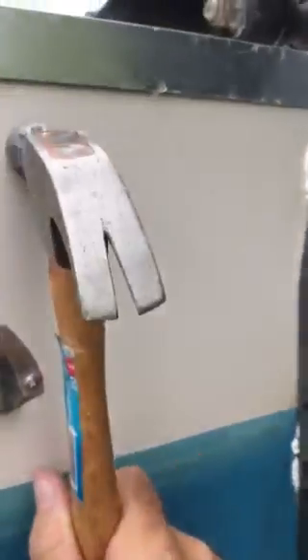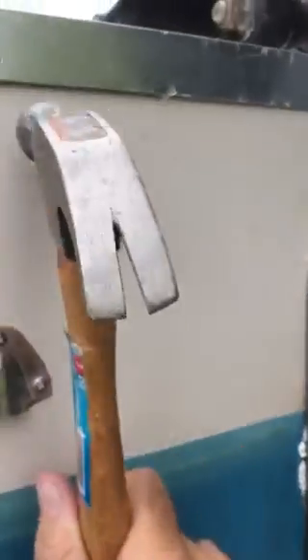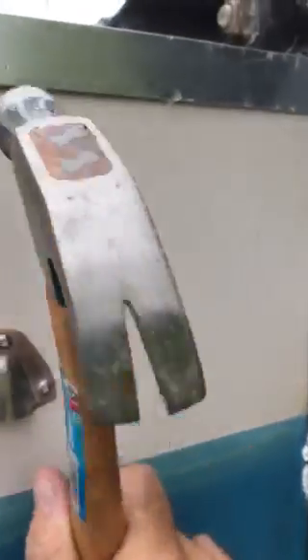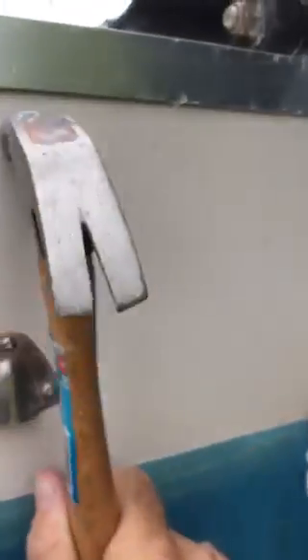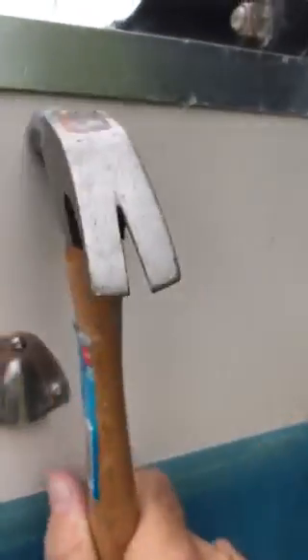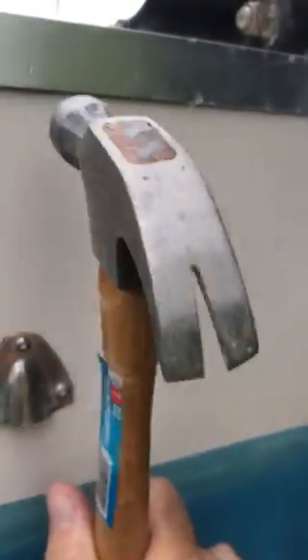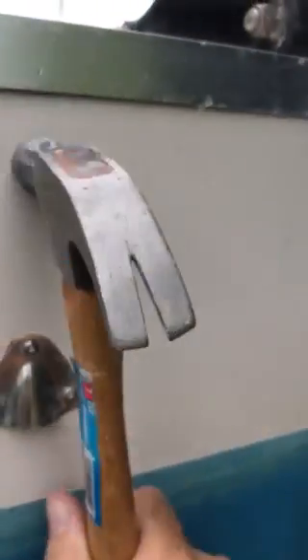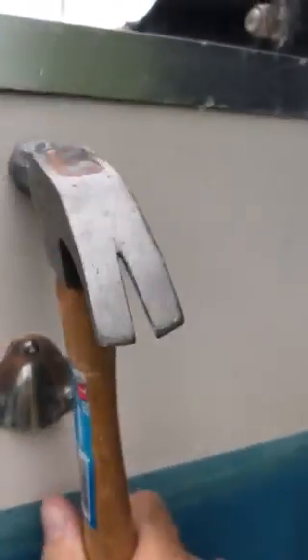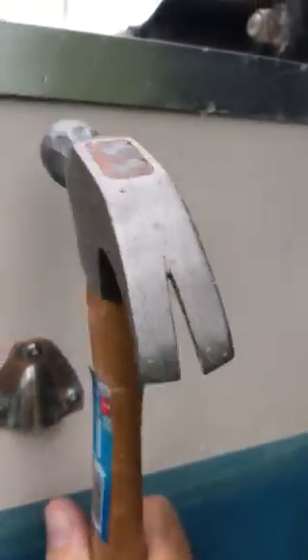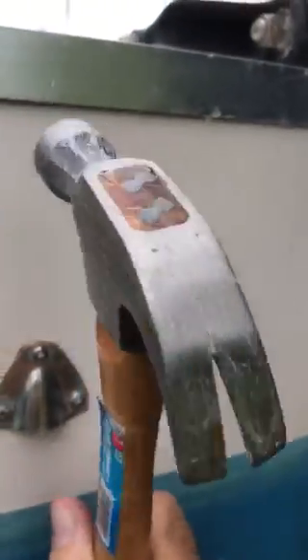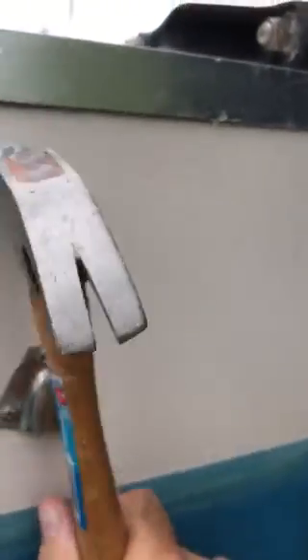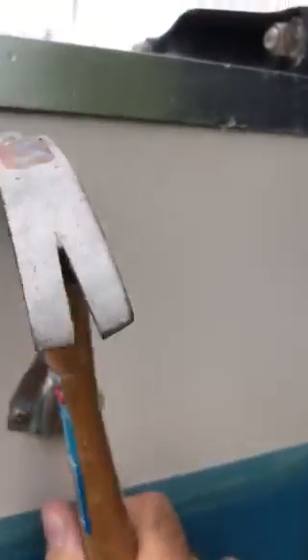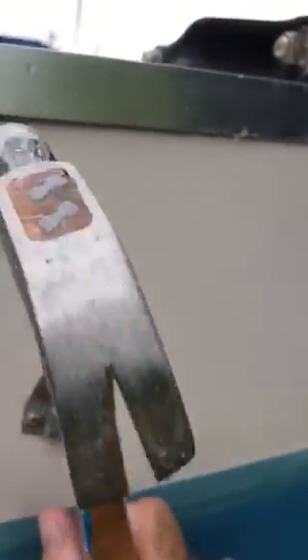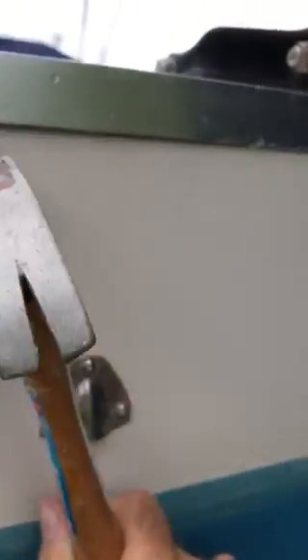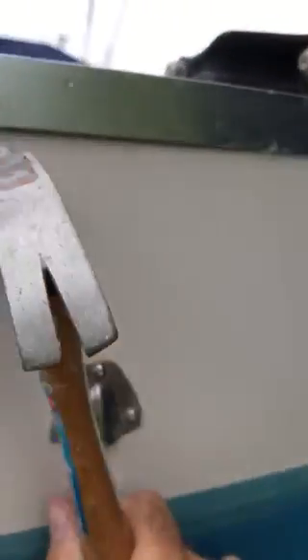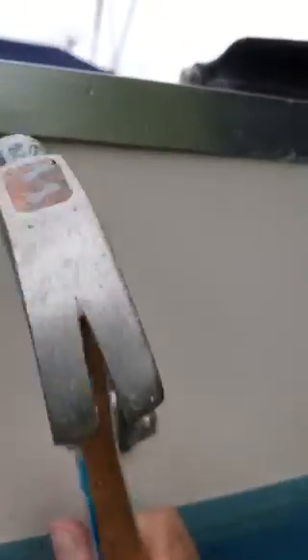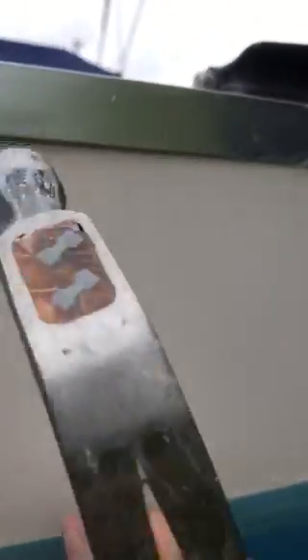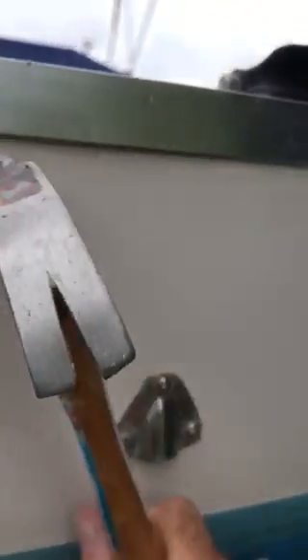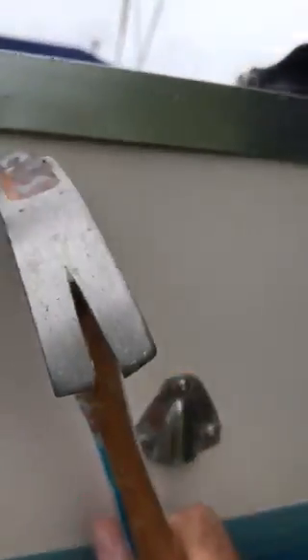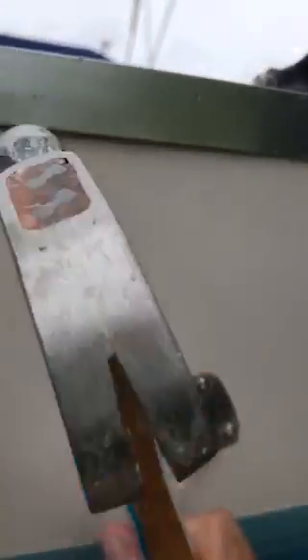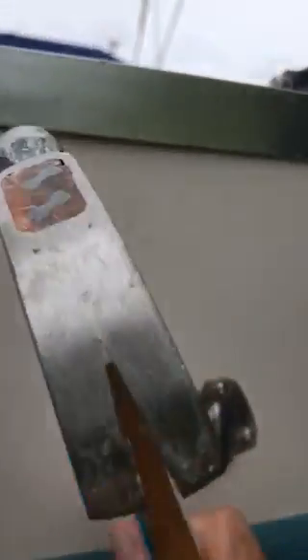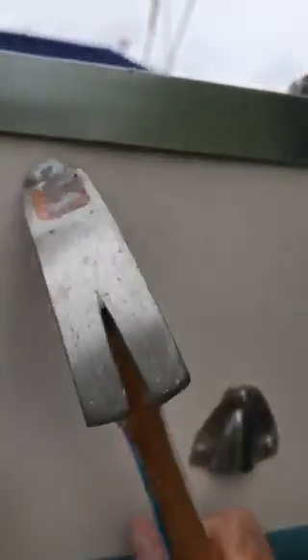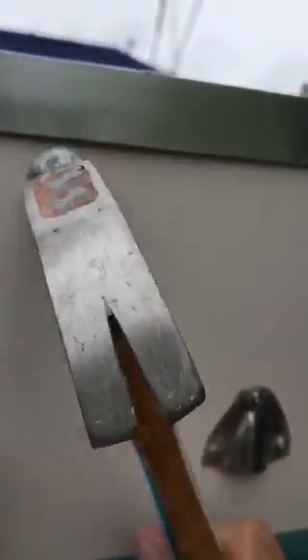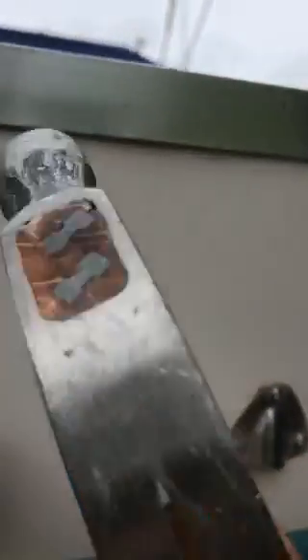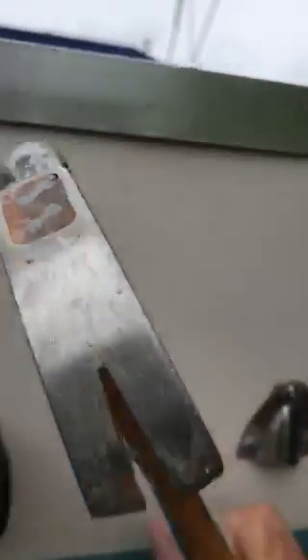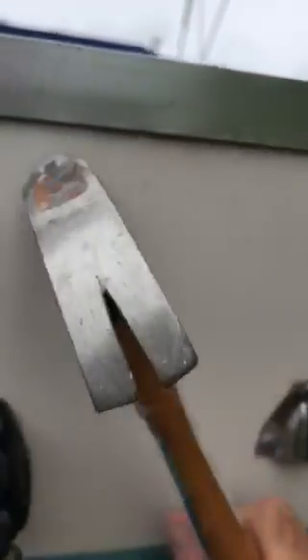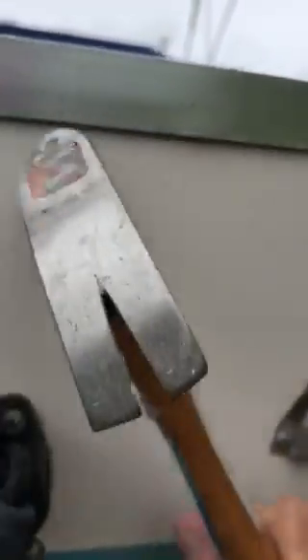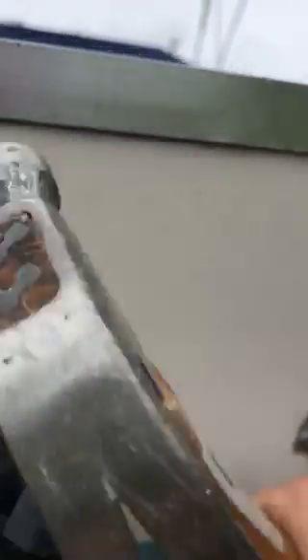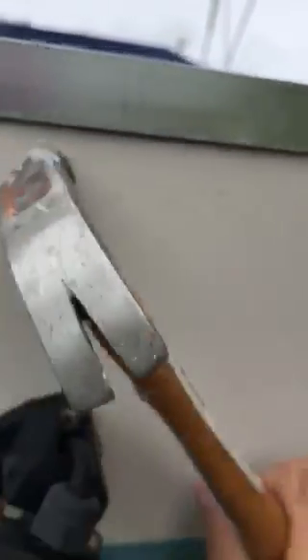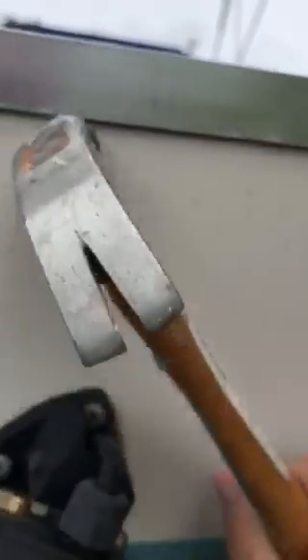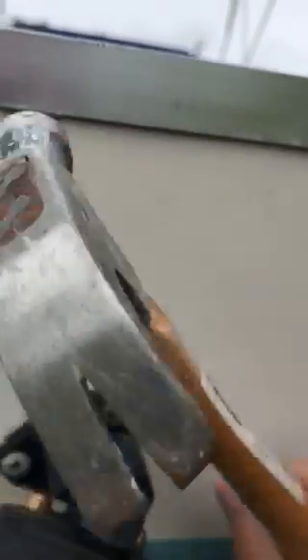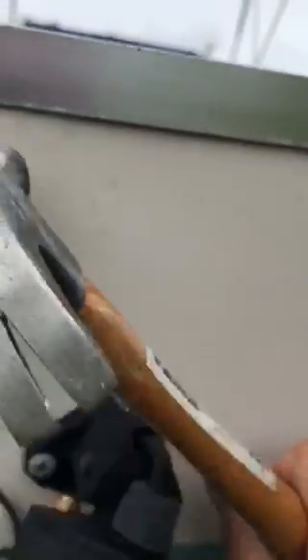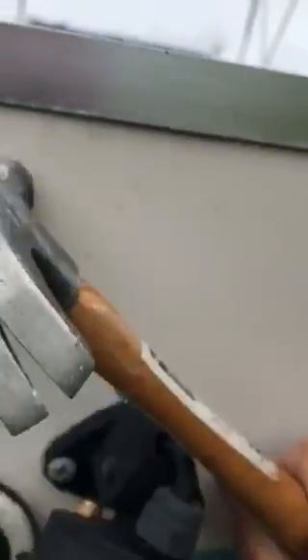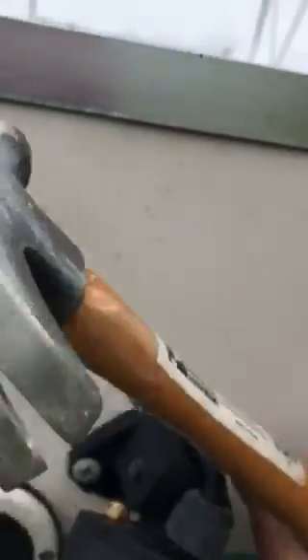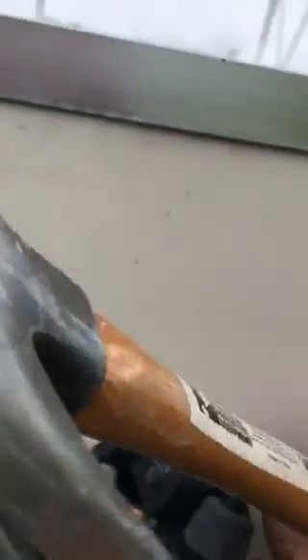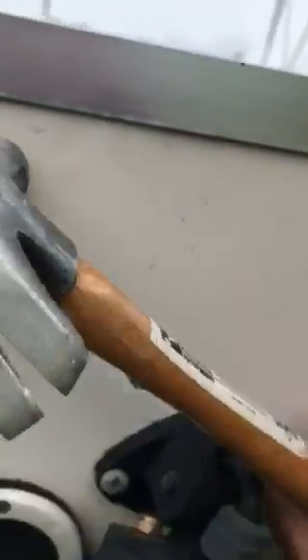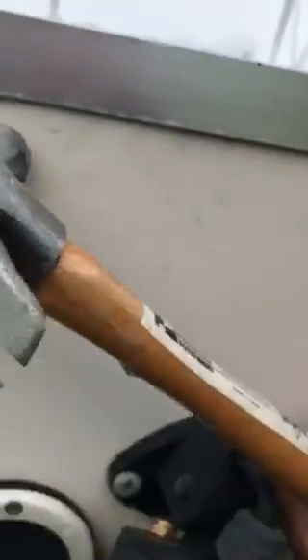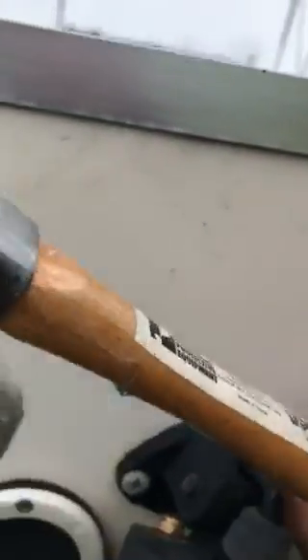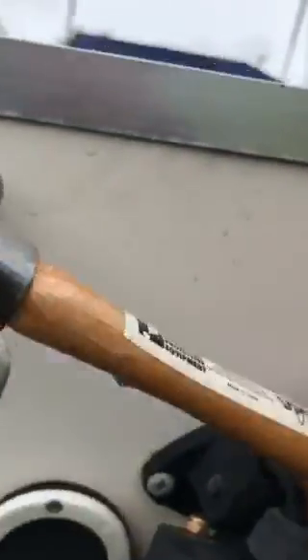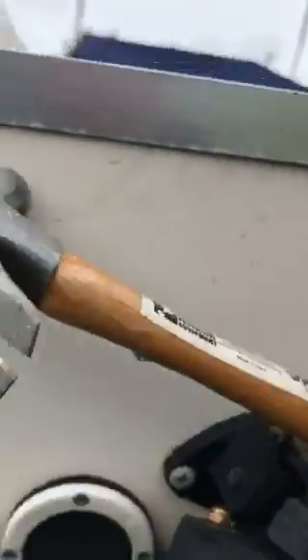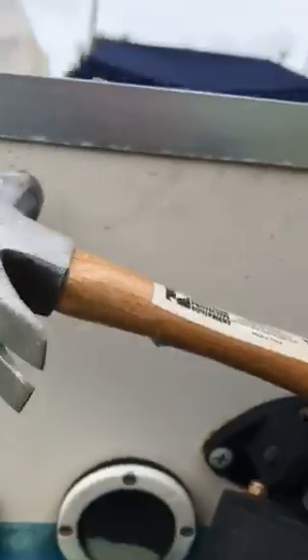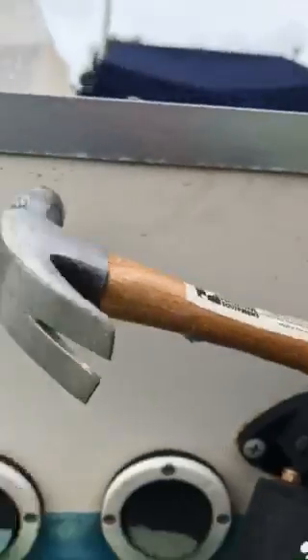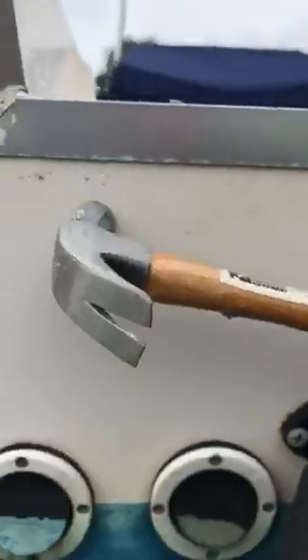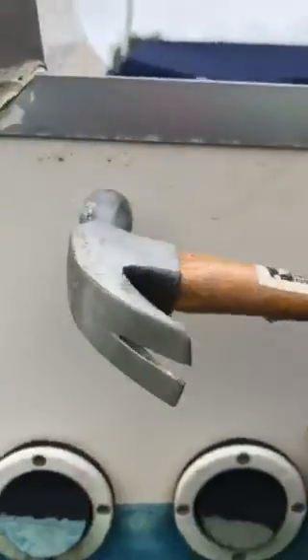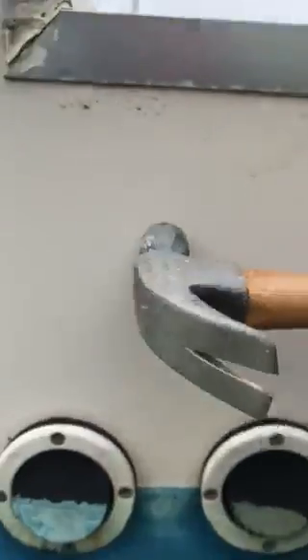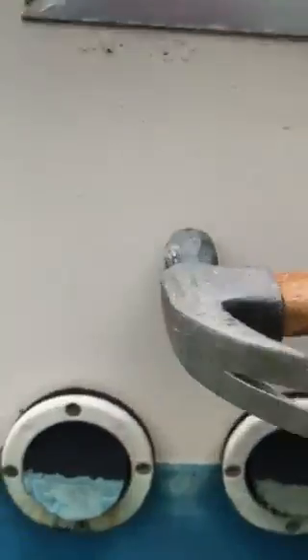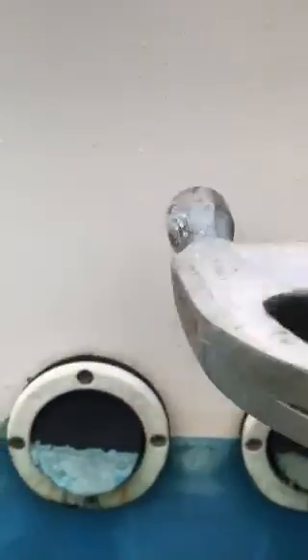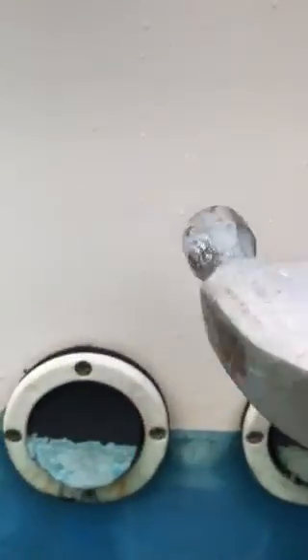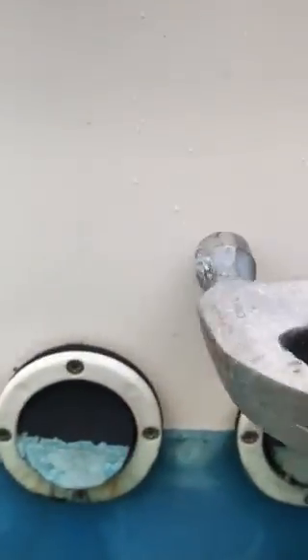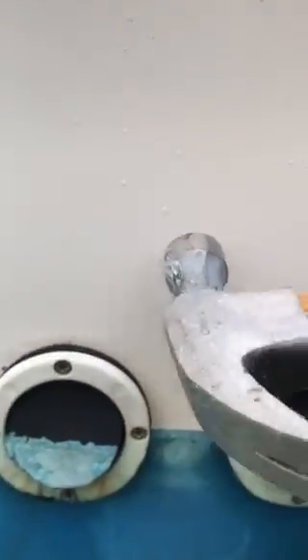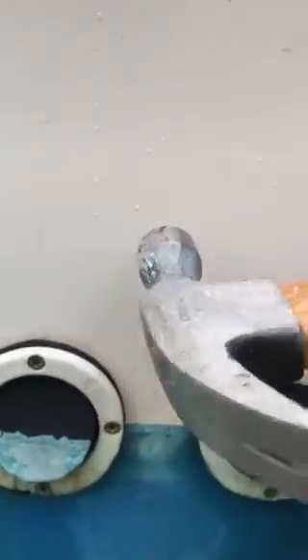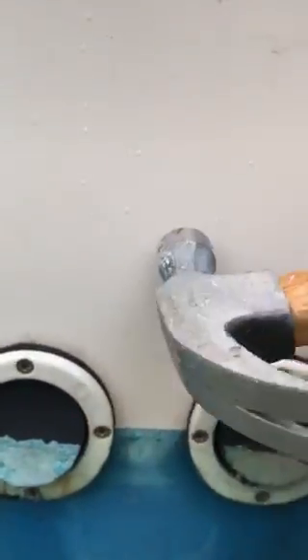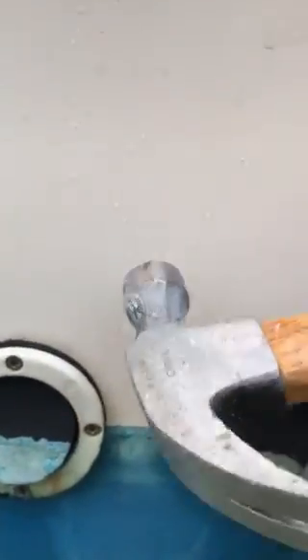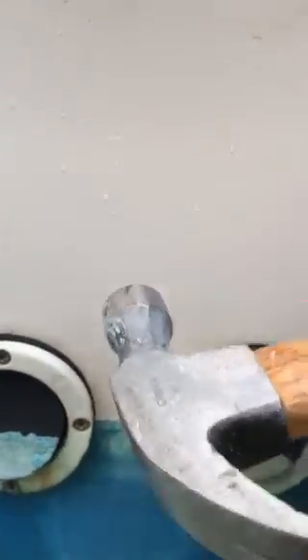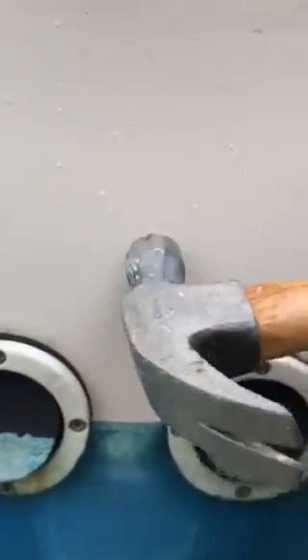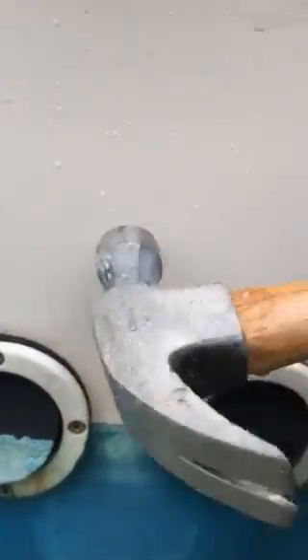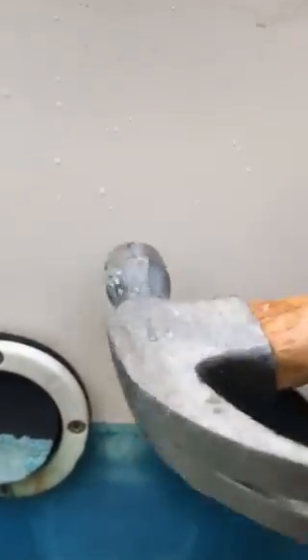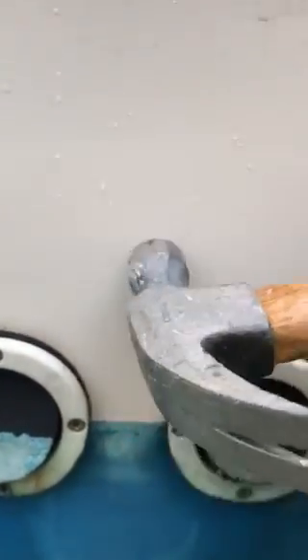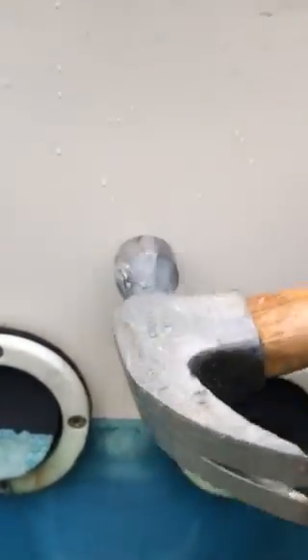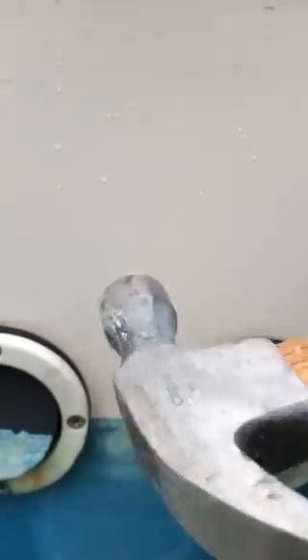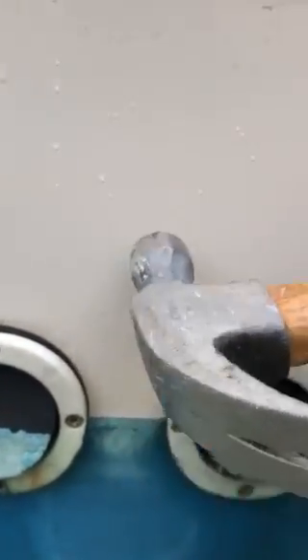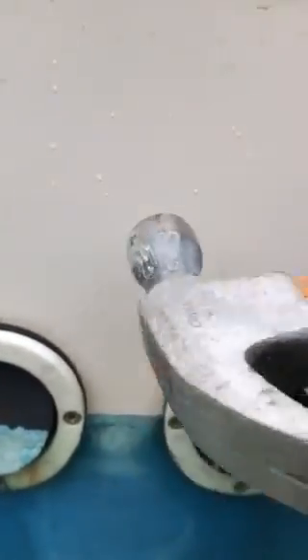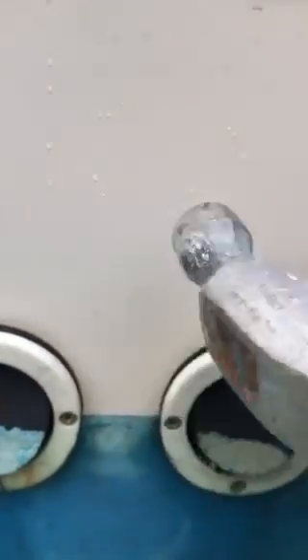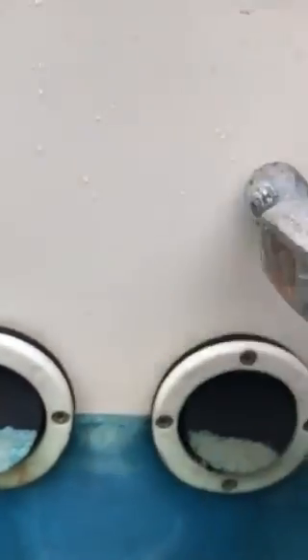Up here I don't get the bounce — more of a thud, all the way across the top. But then it starts to bounce right here again.